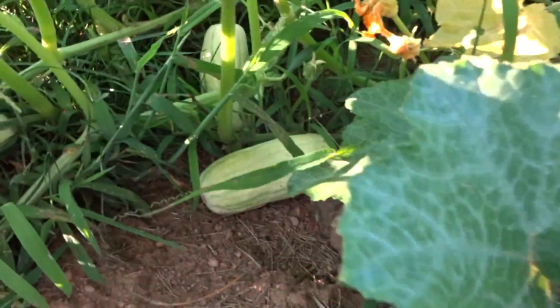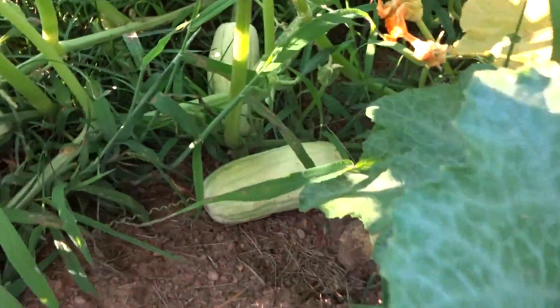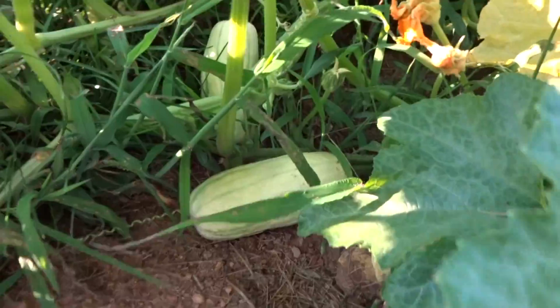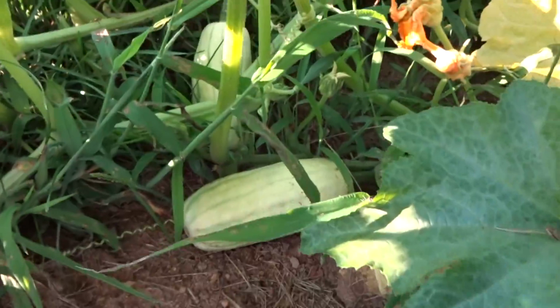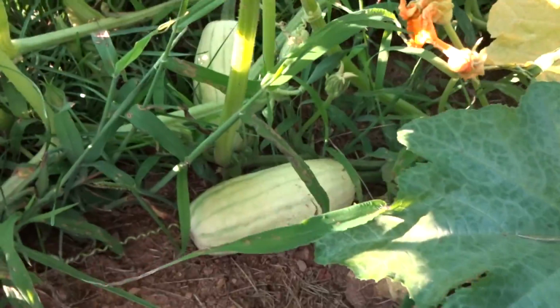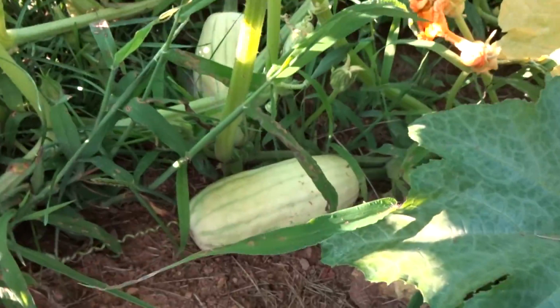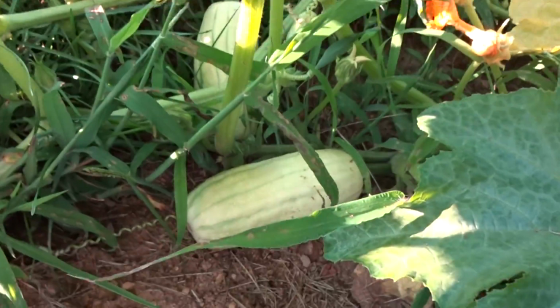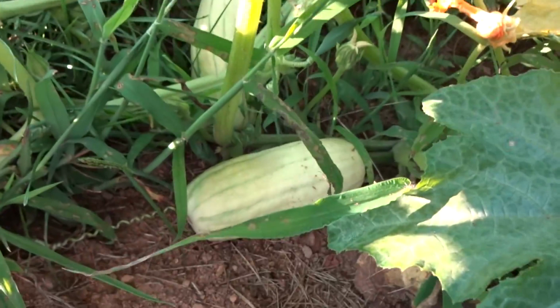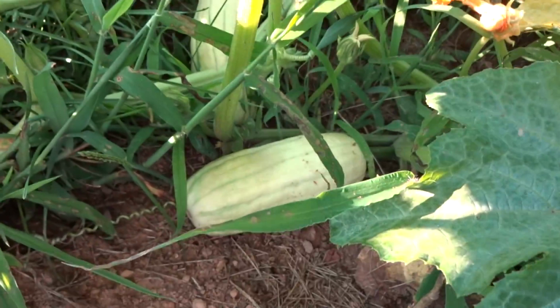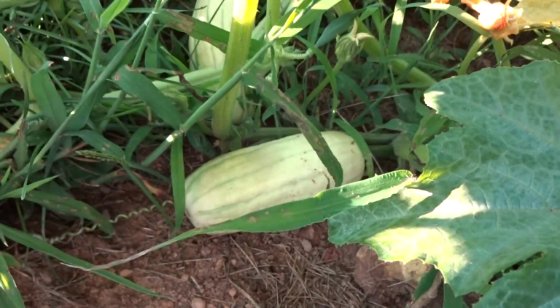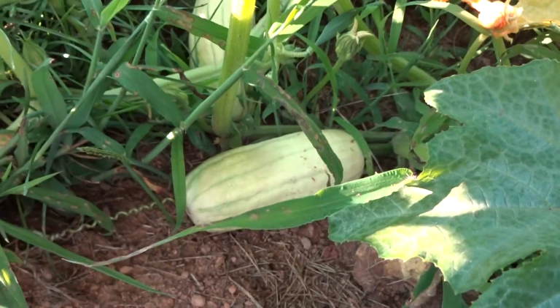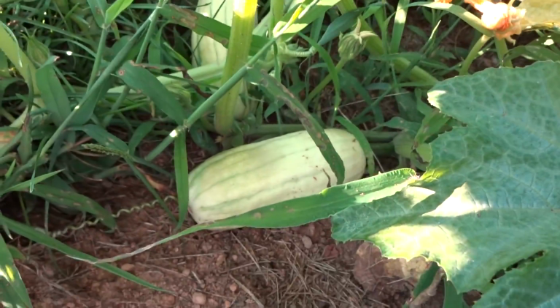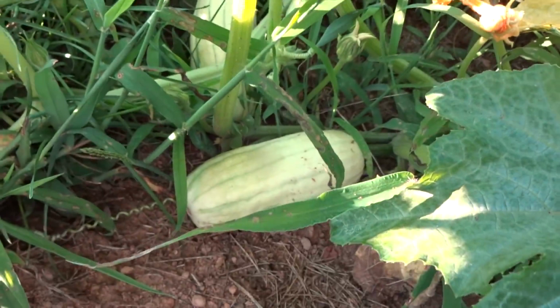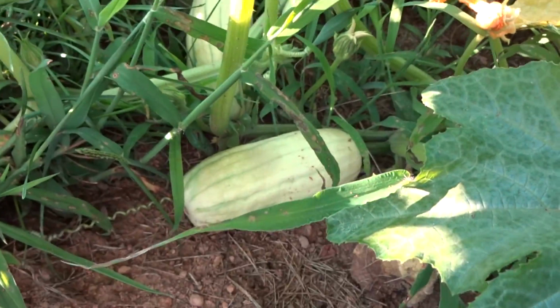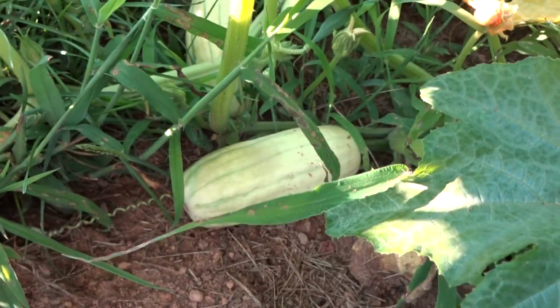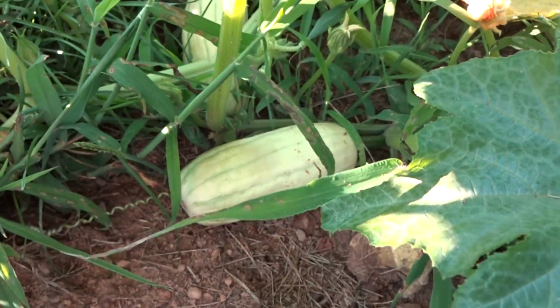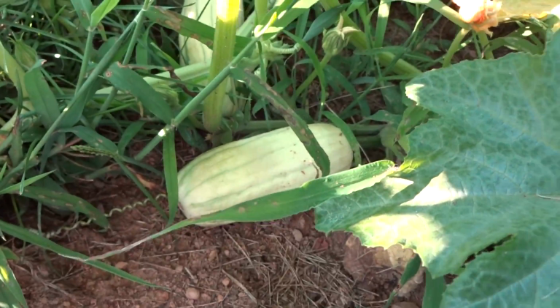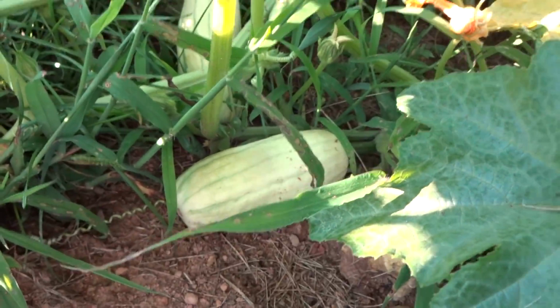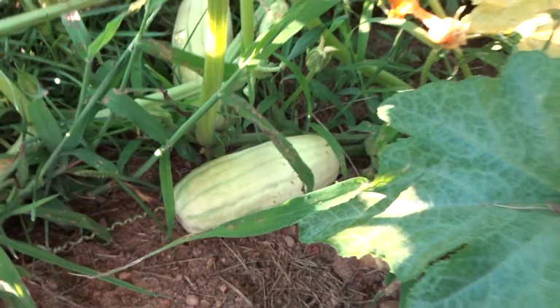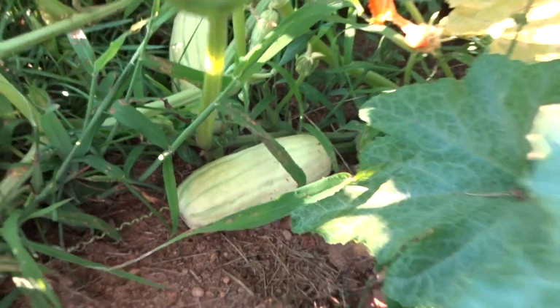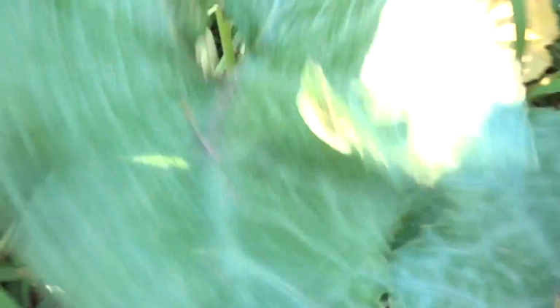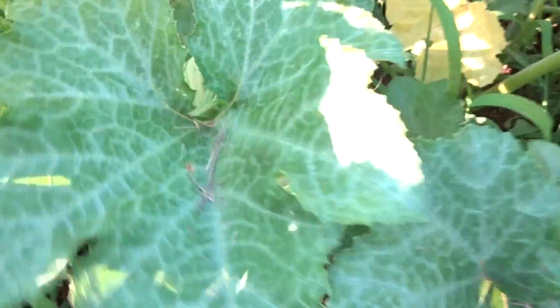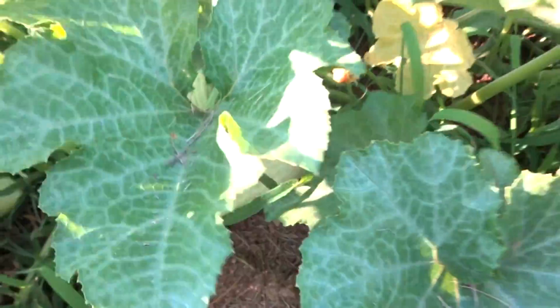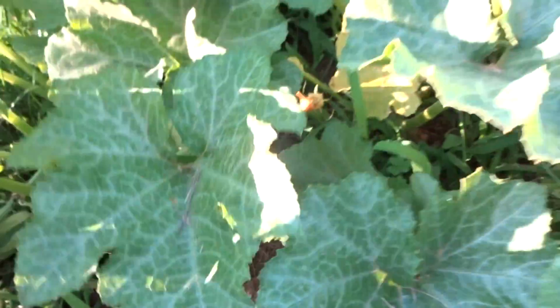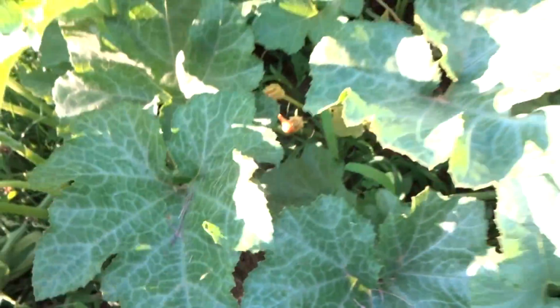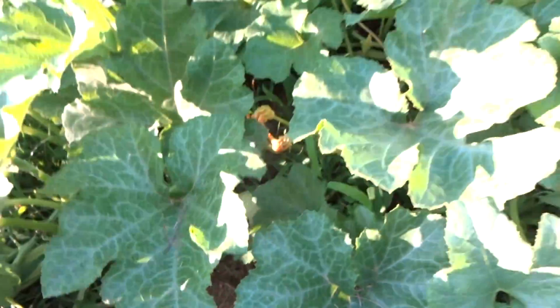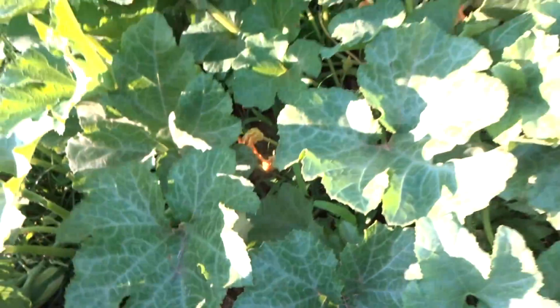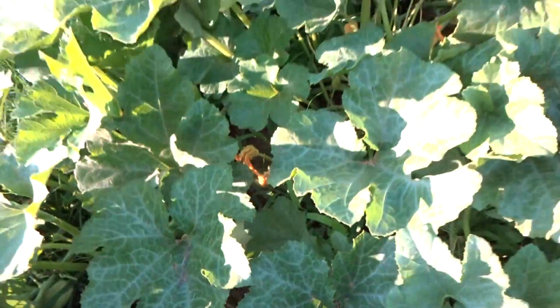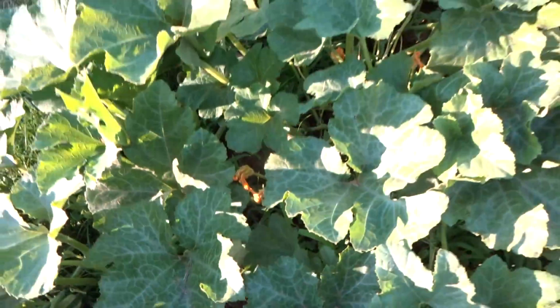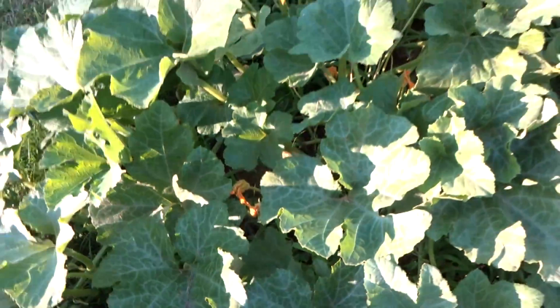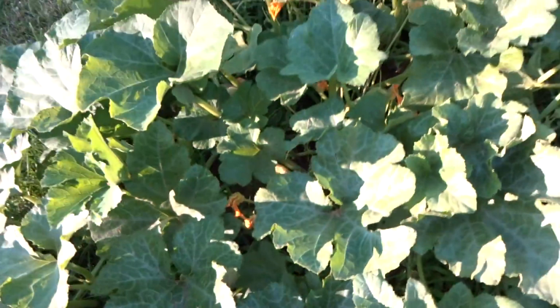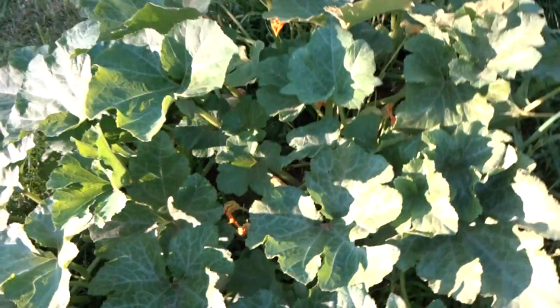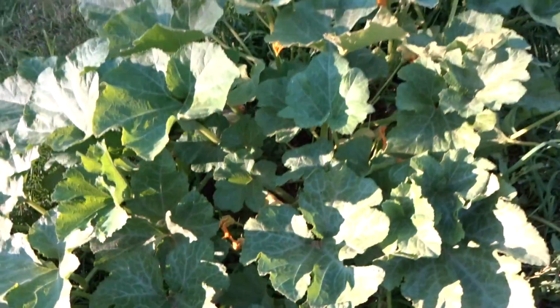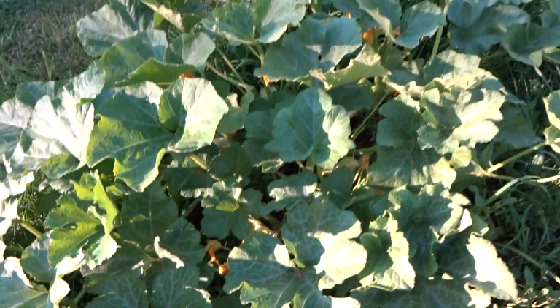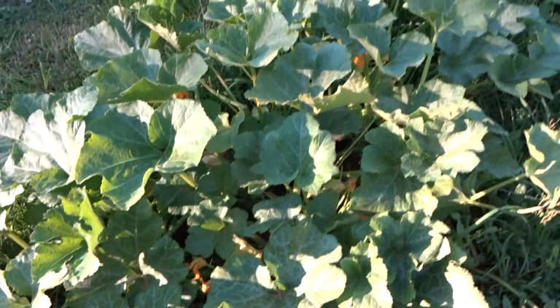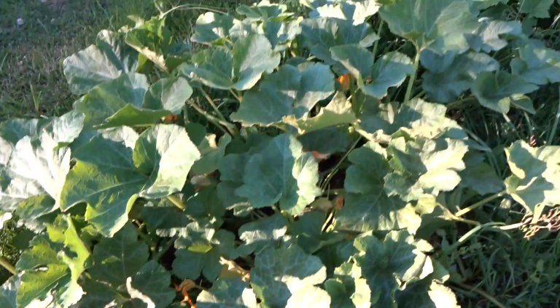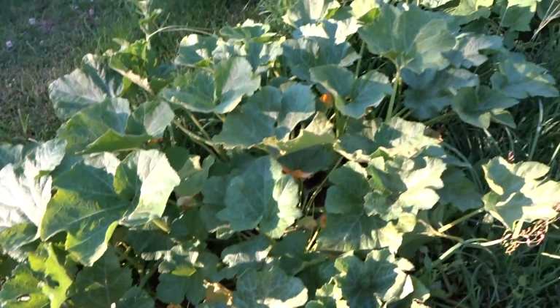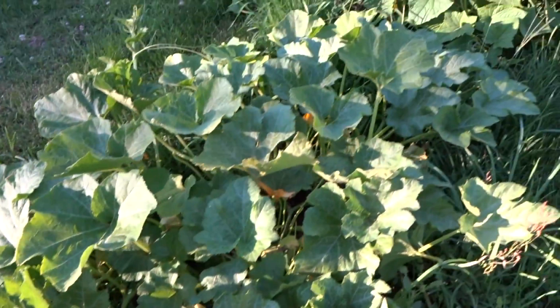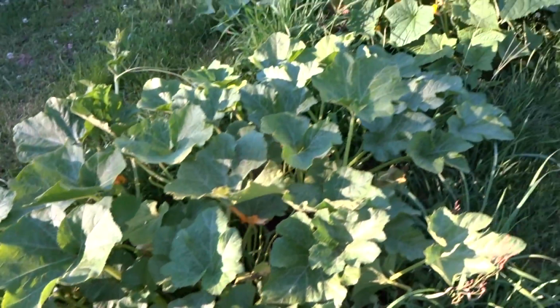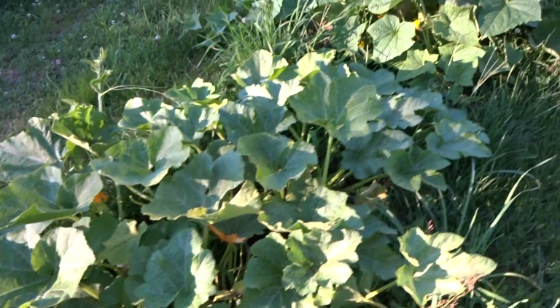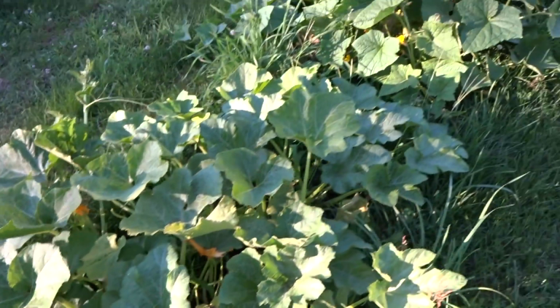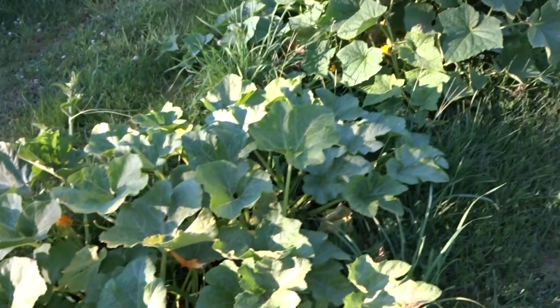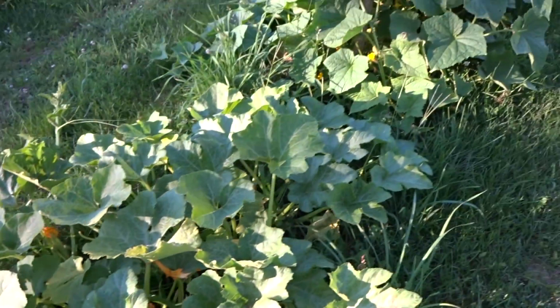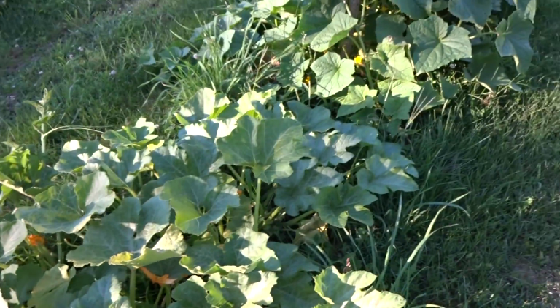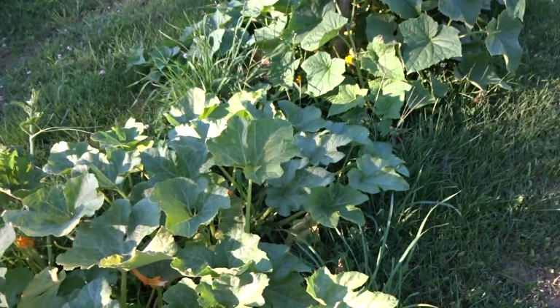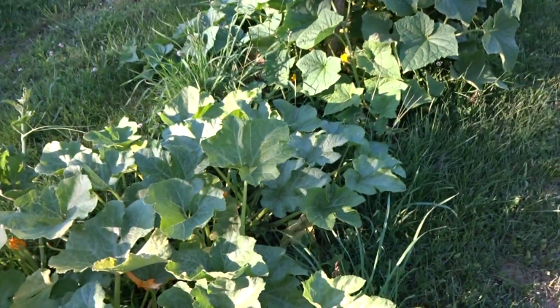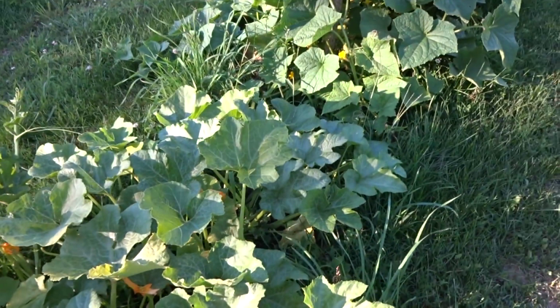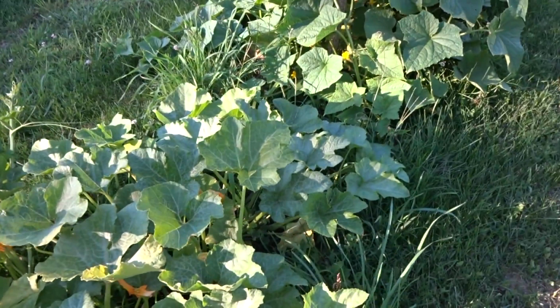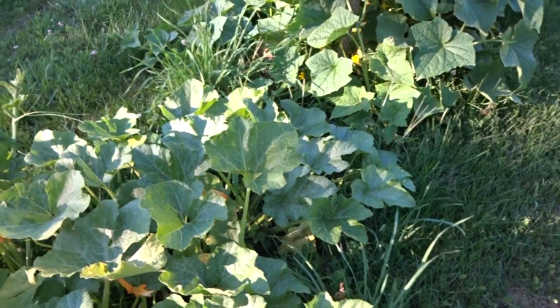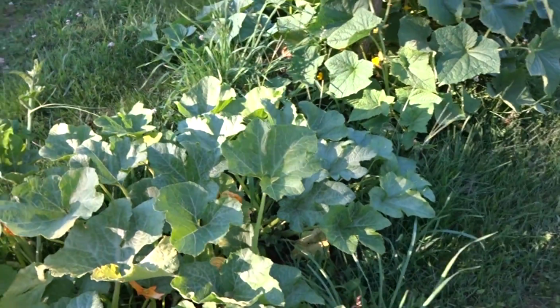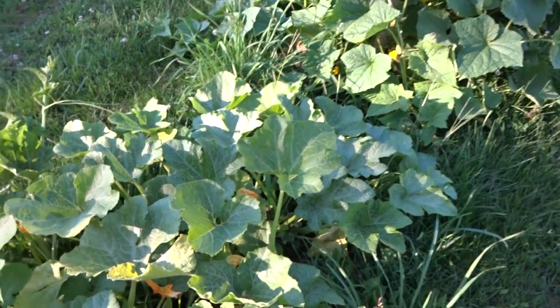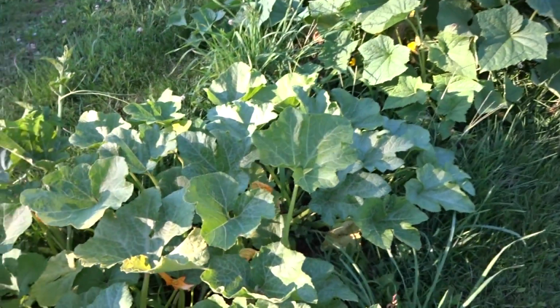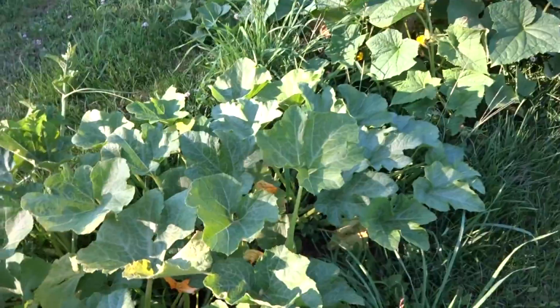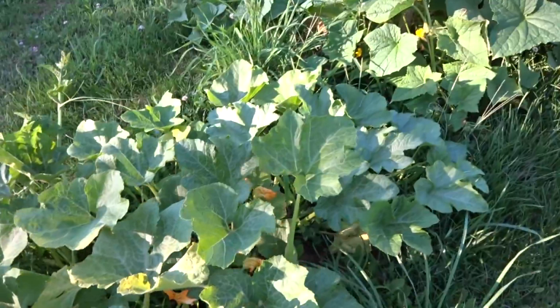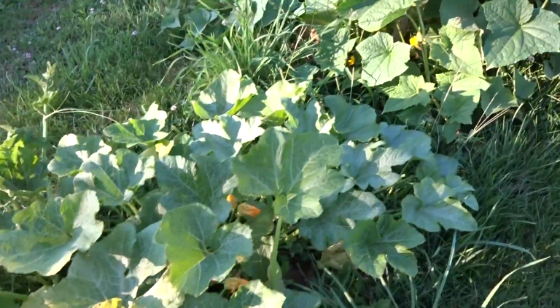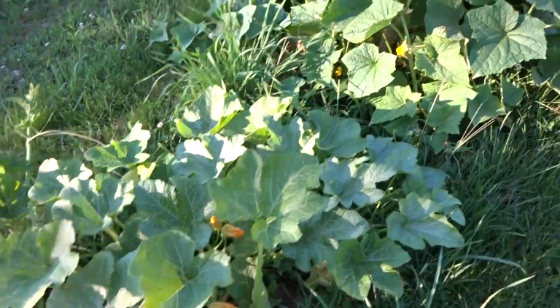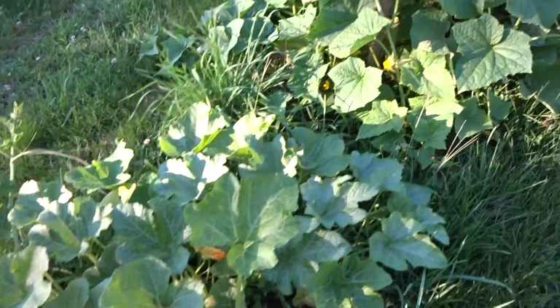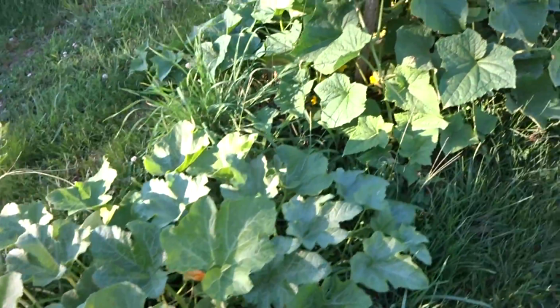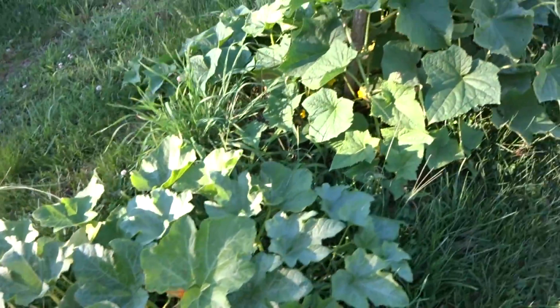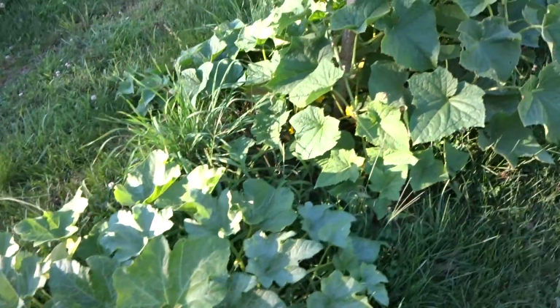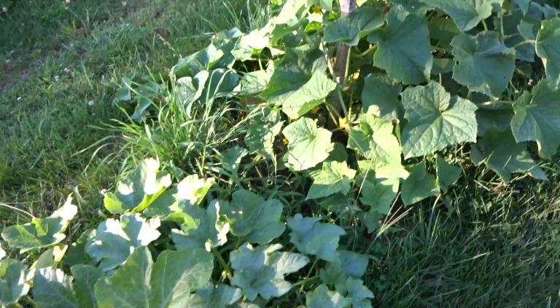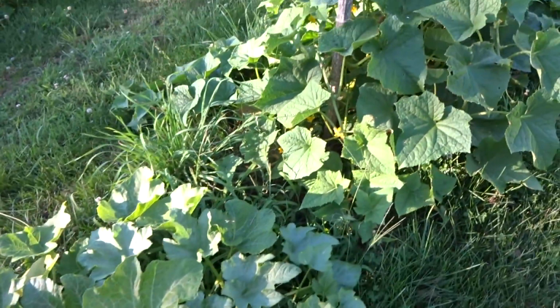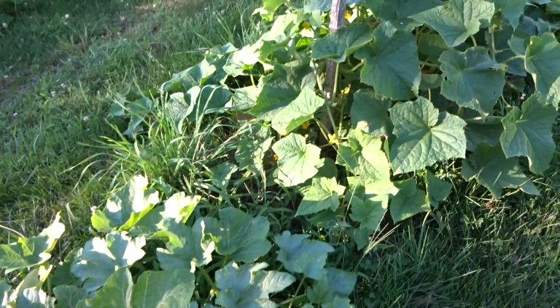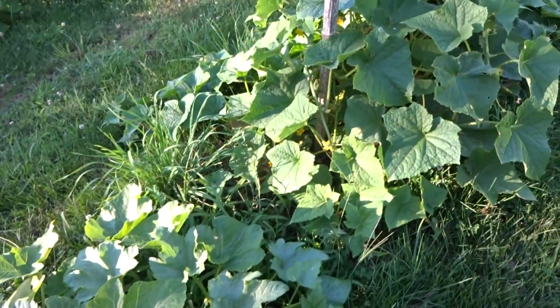This is a Delicata squash. That should have some in there.